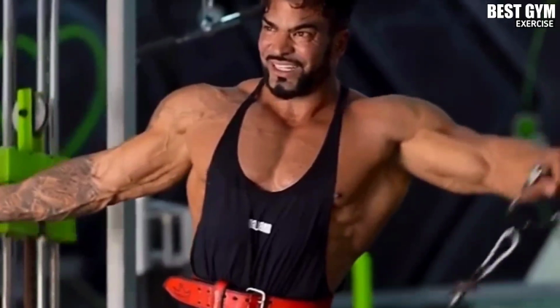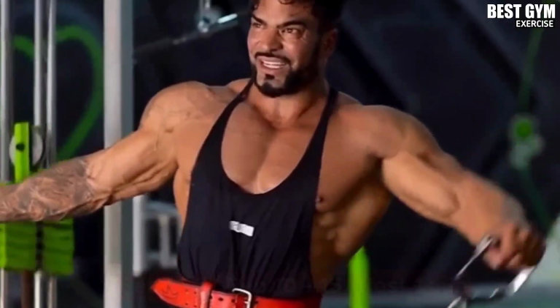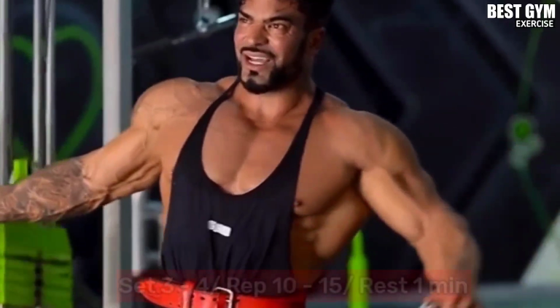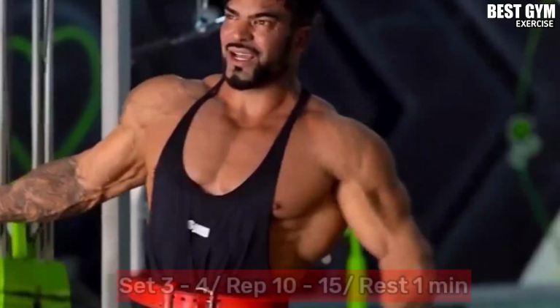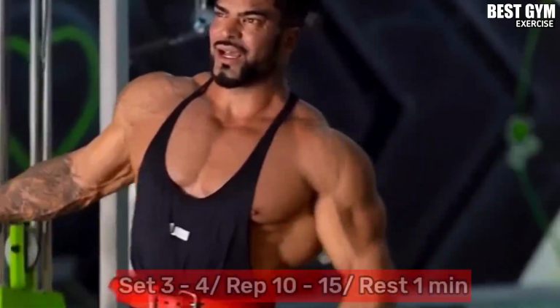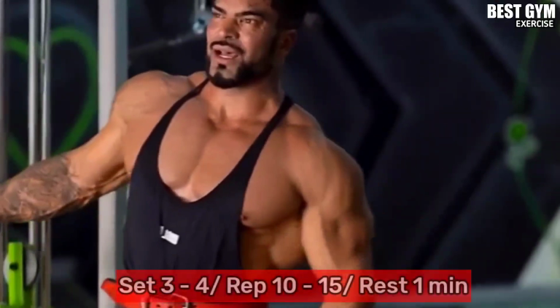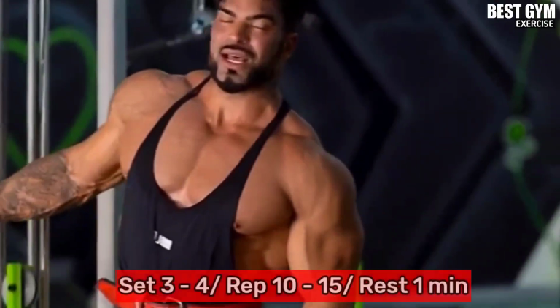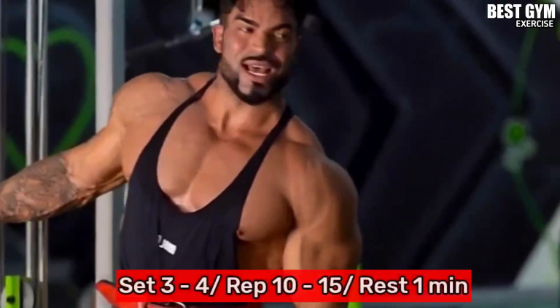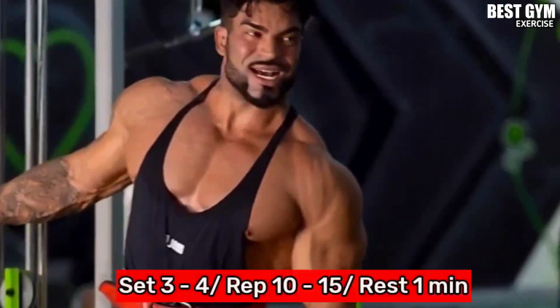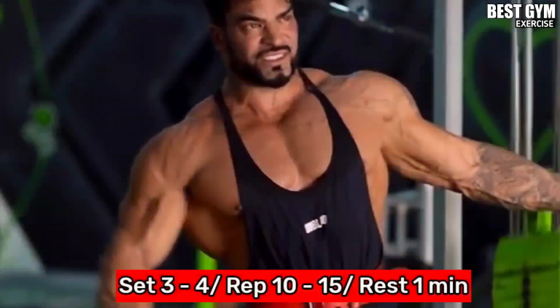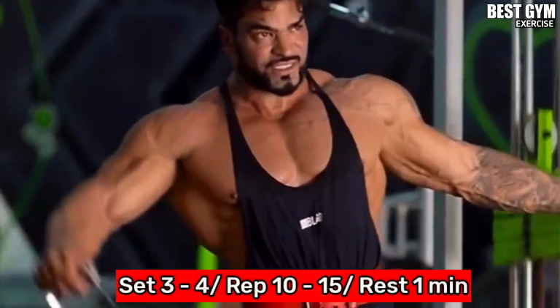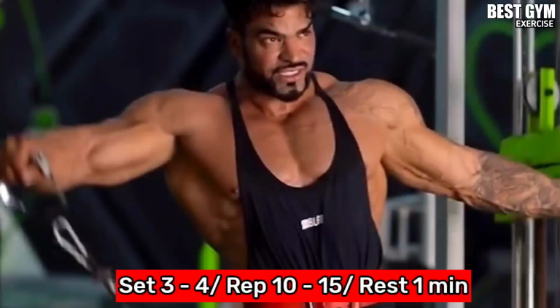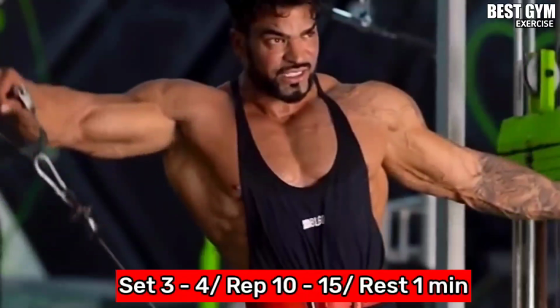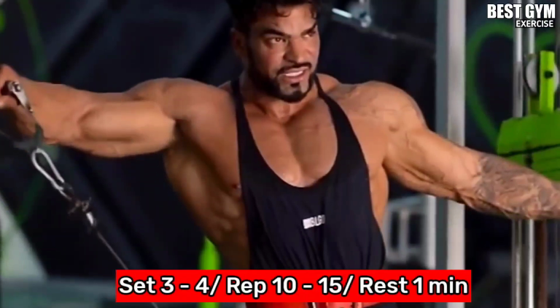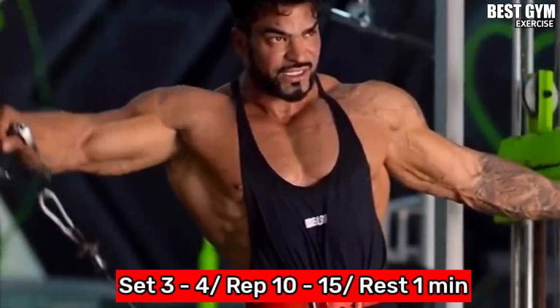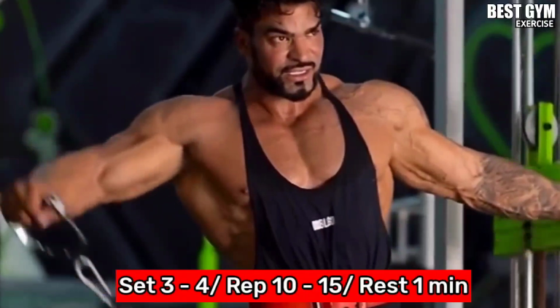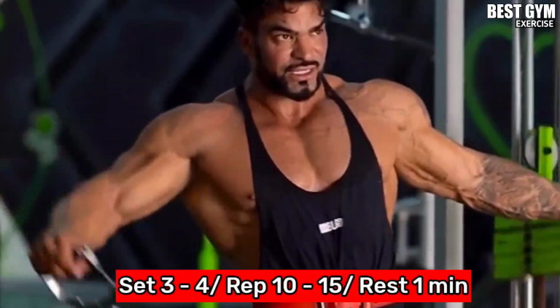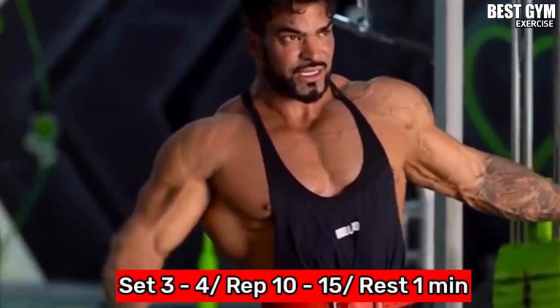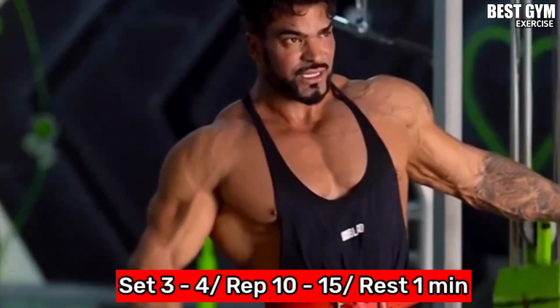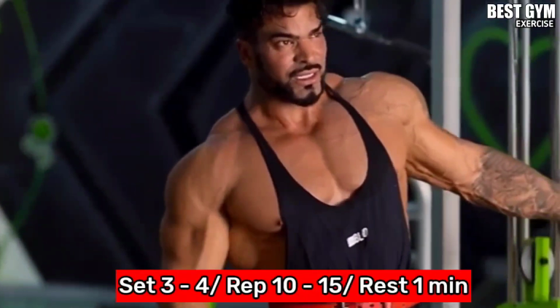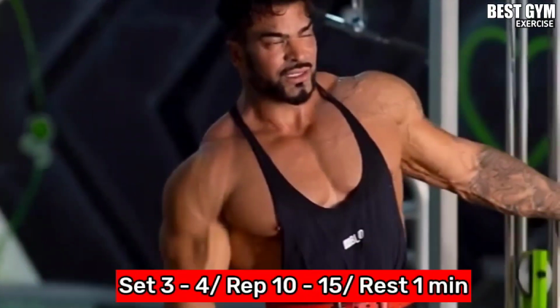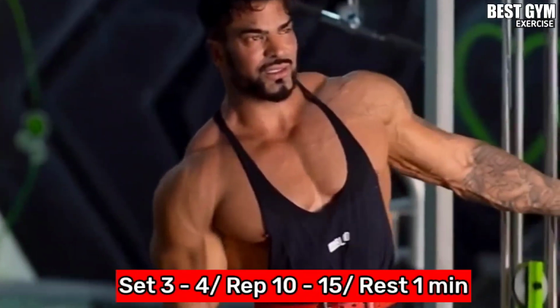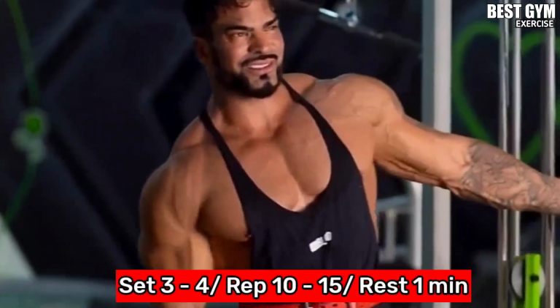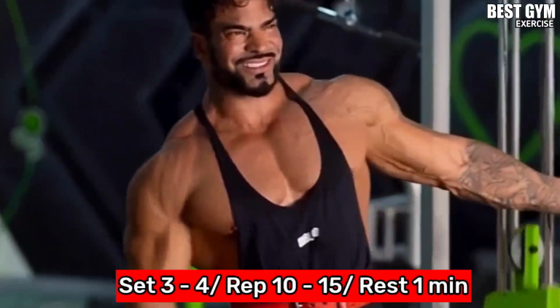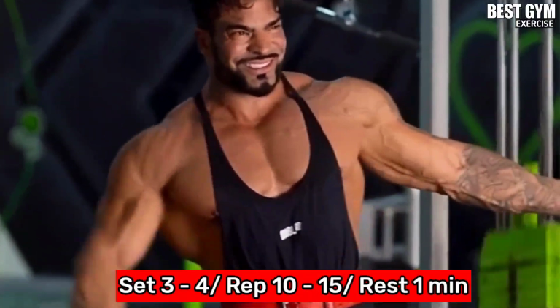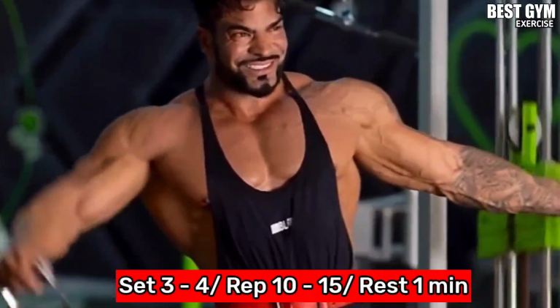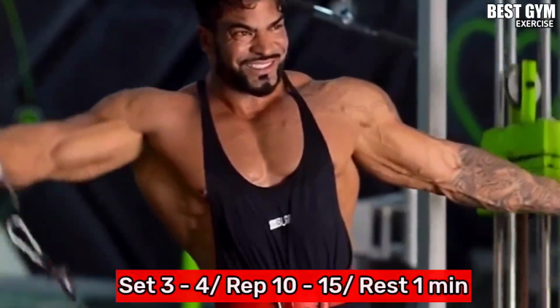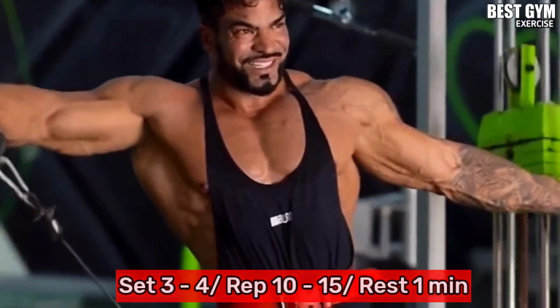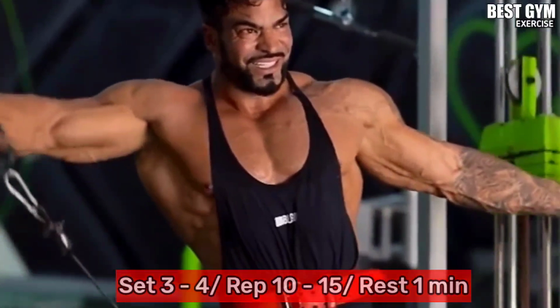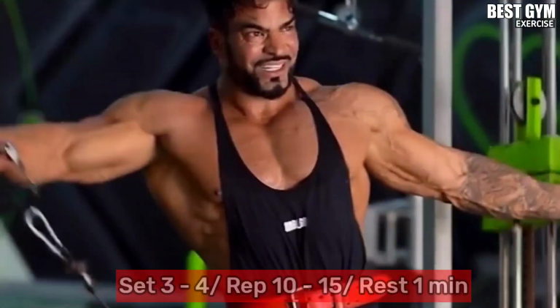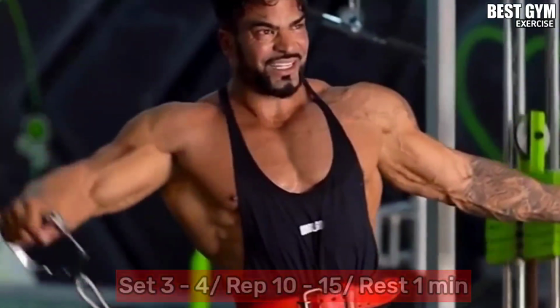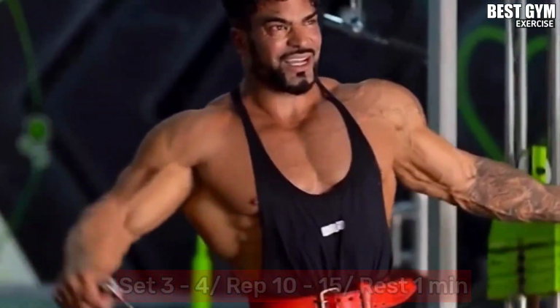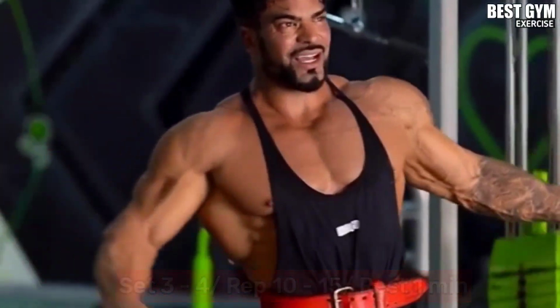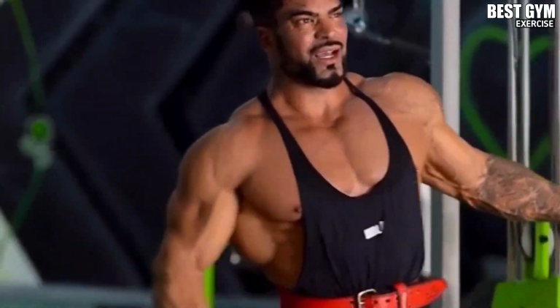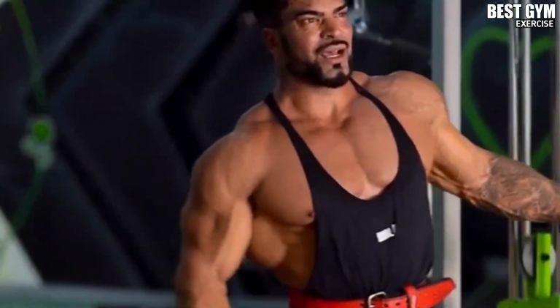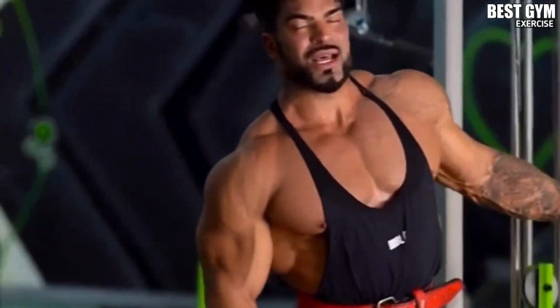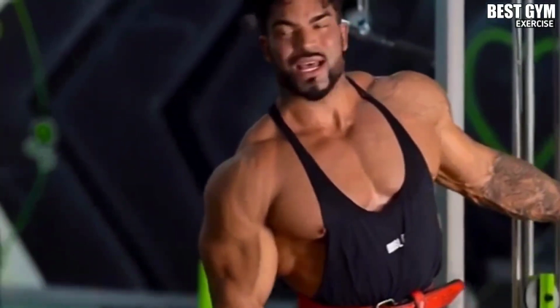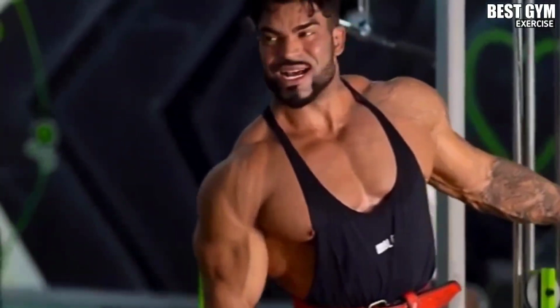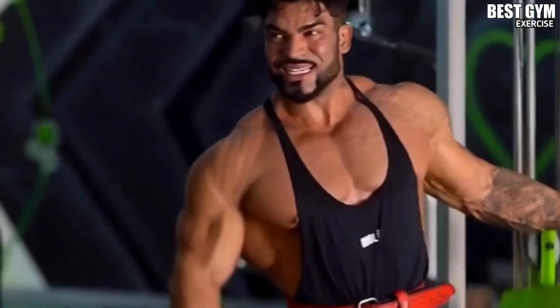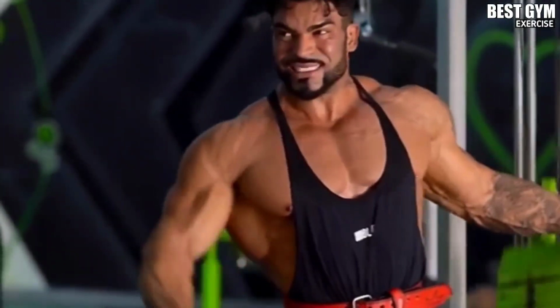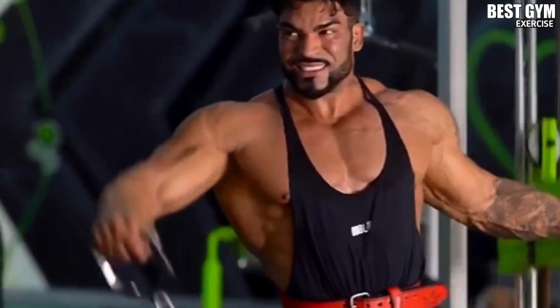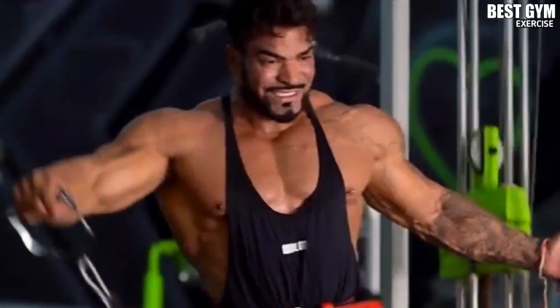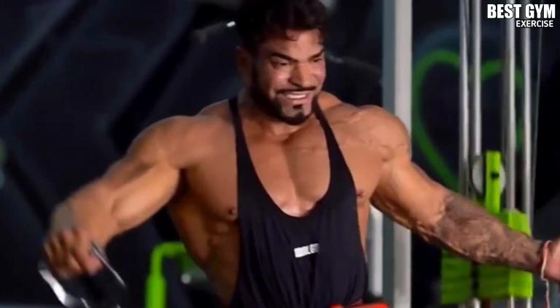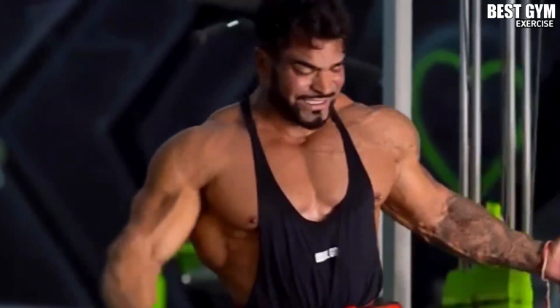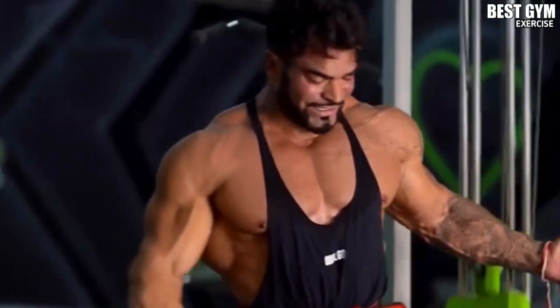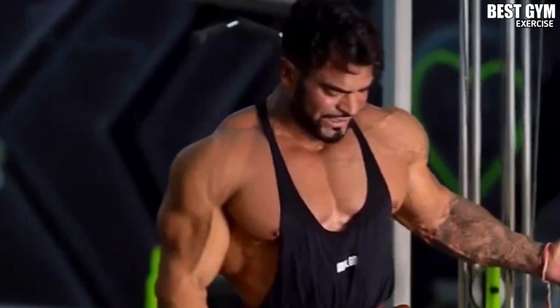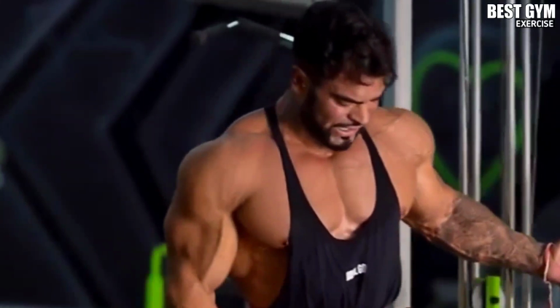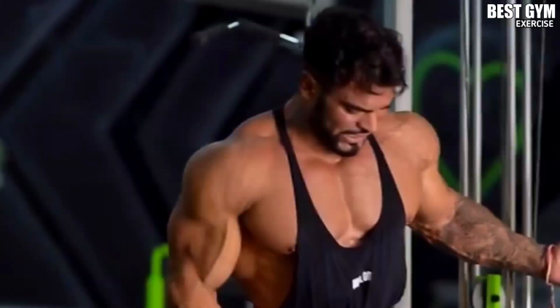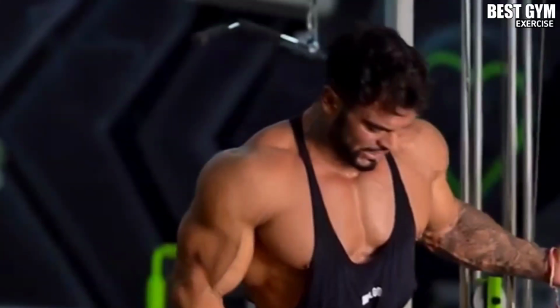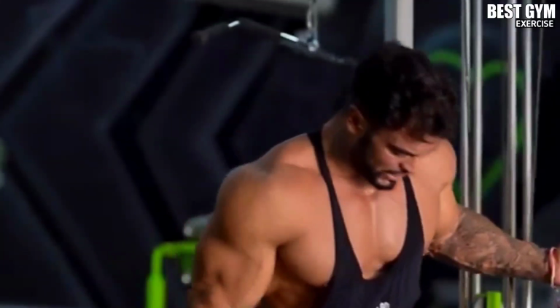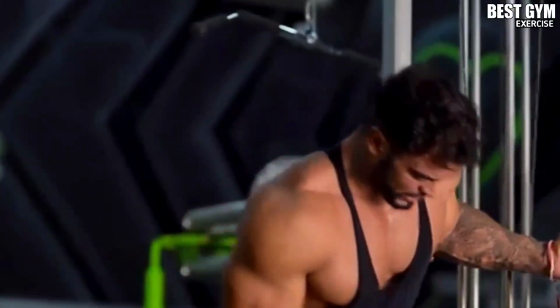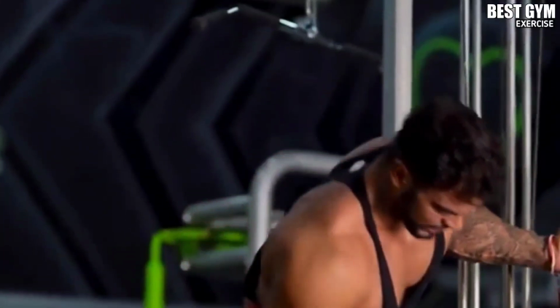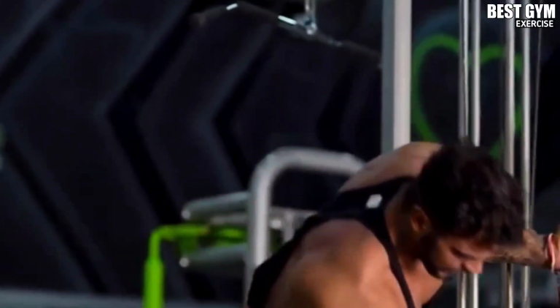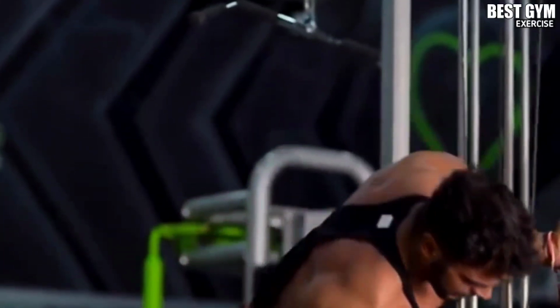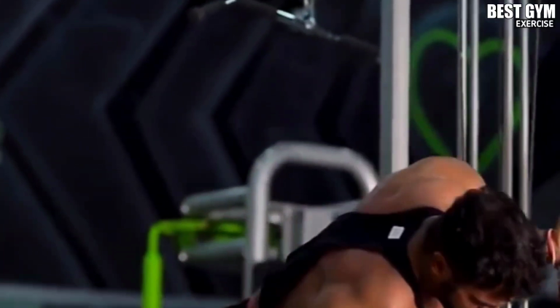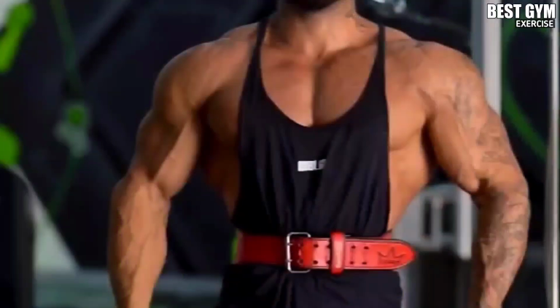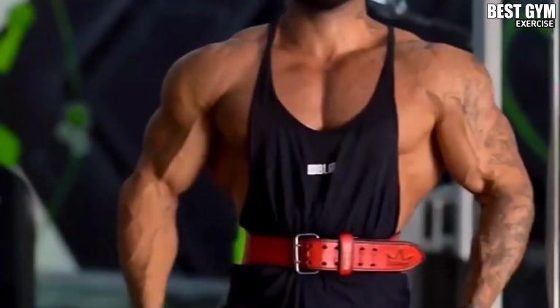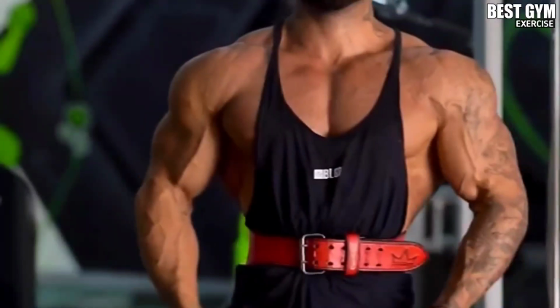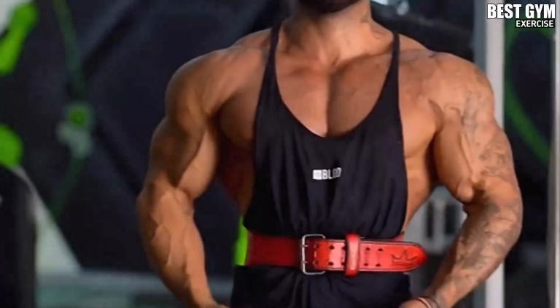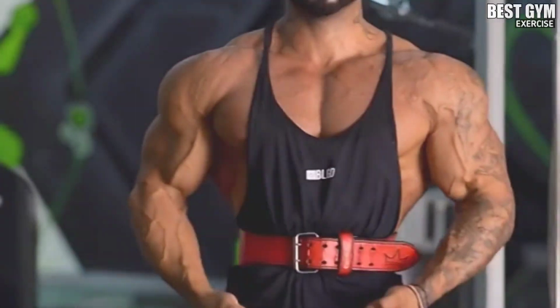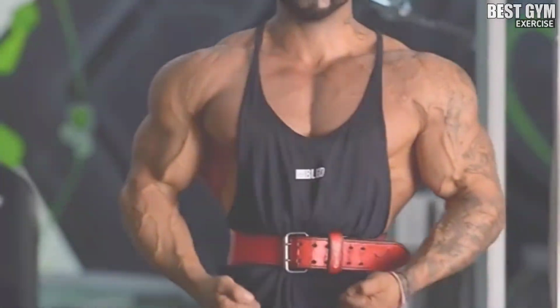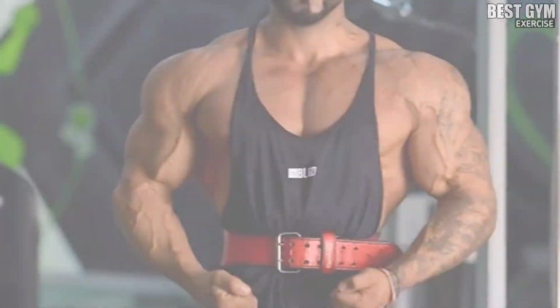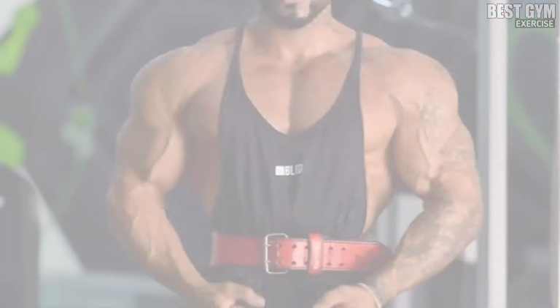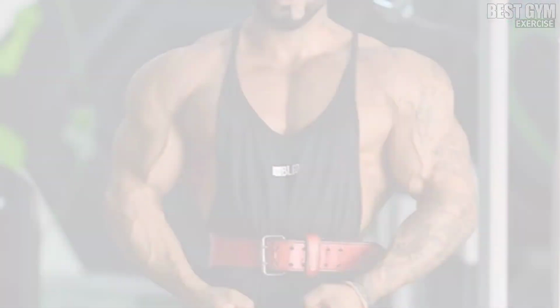You have to do 3-4 sets and 10-15 reps of this with both your hands, and after each set you have to rest for 1 minute.